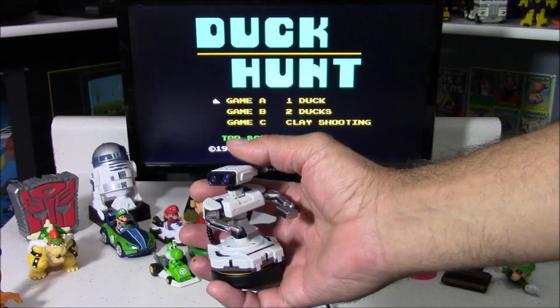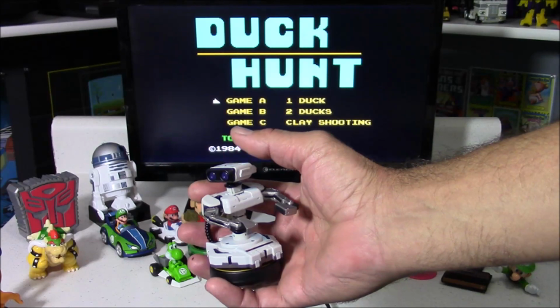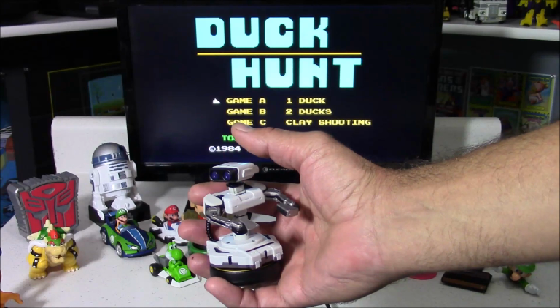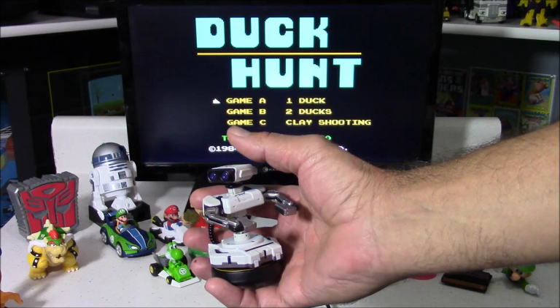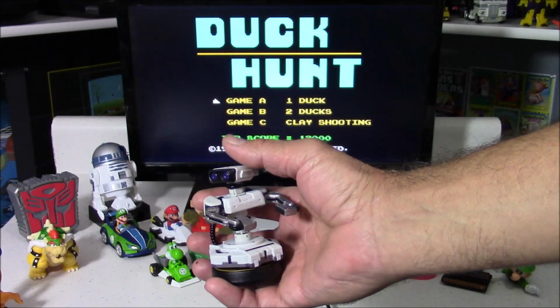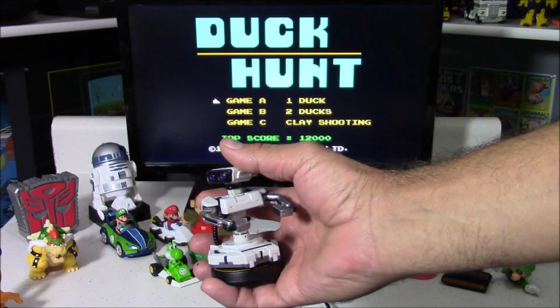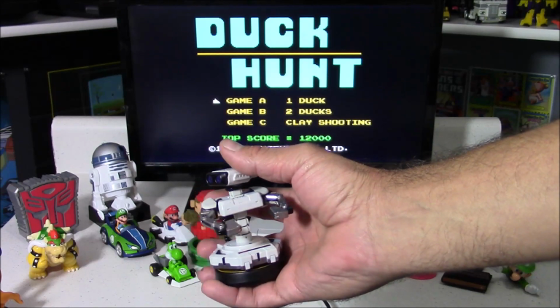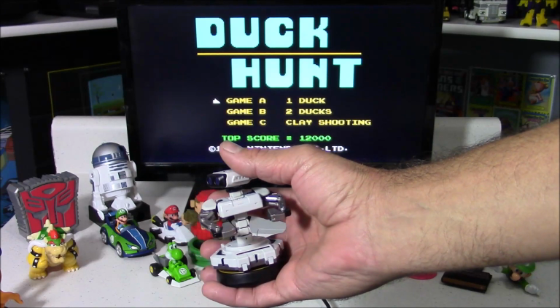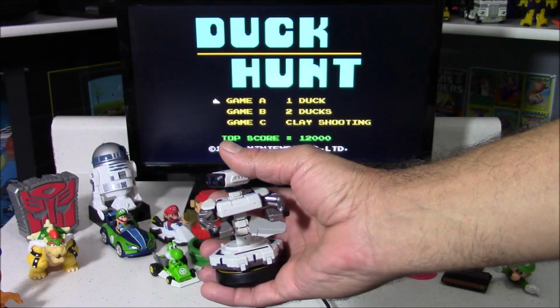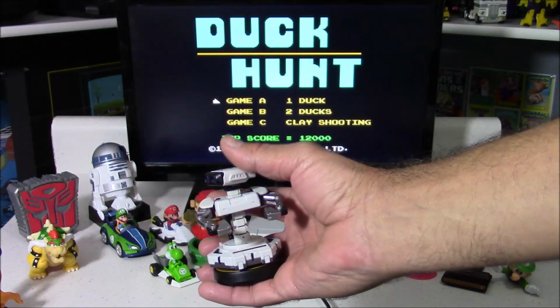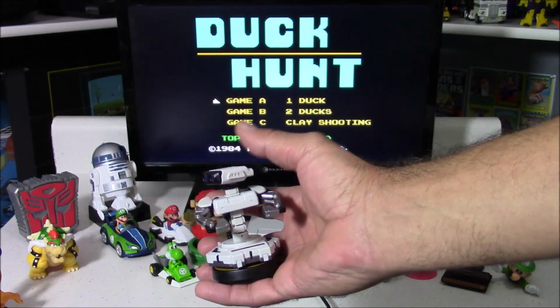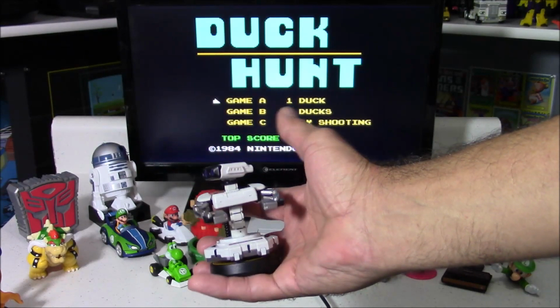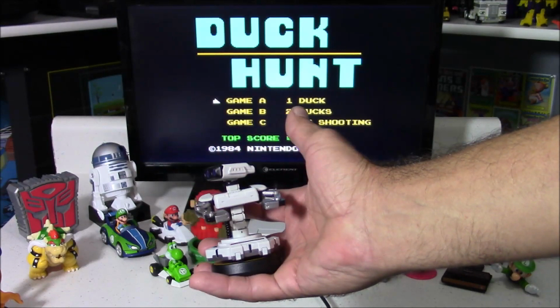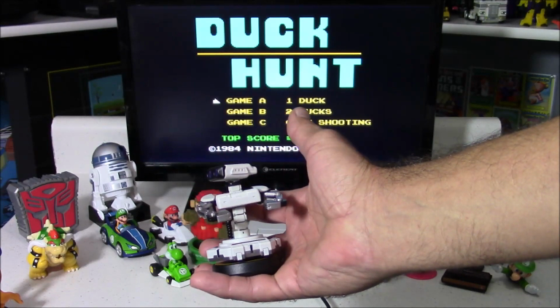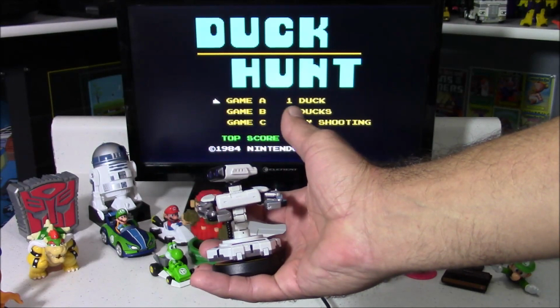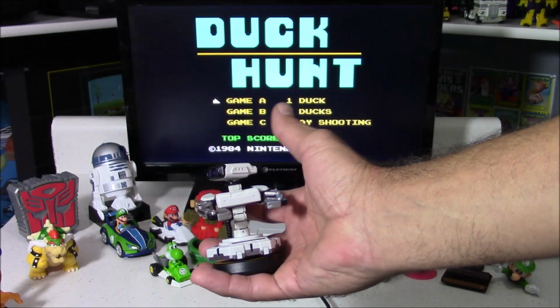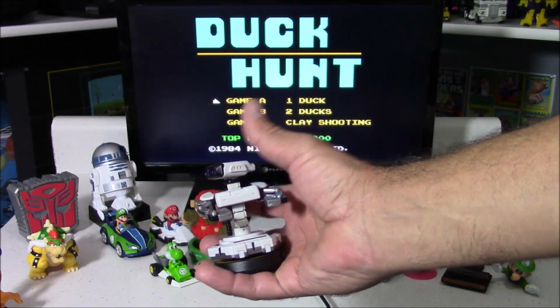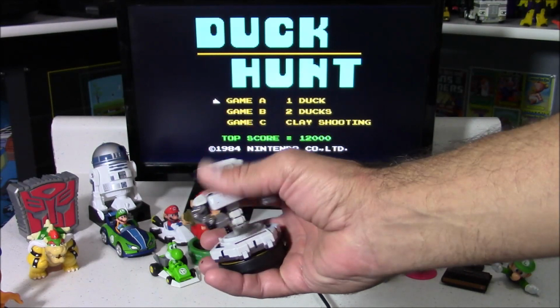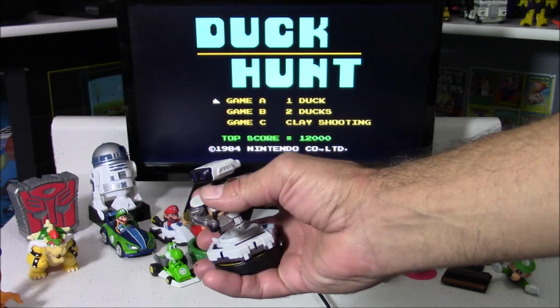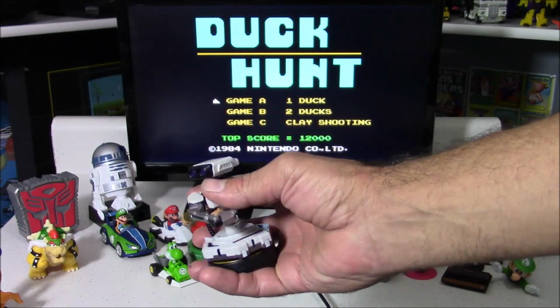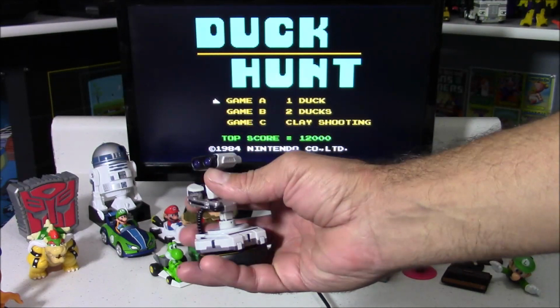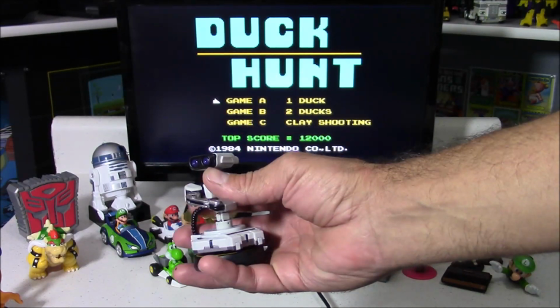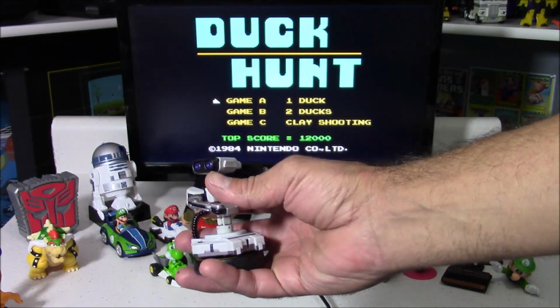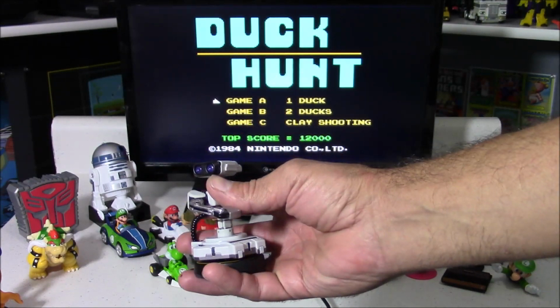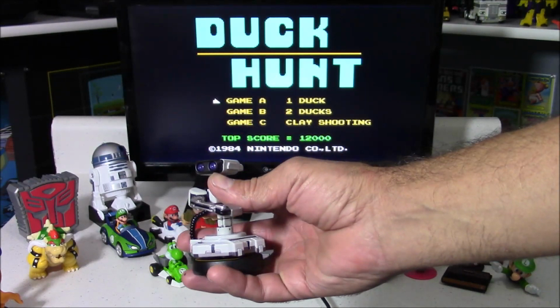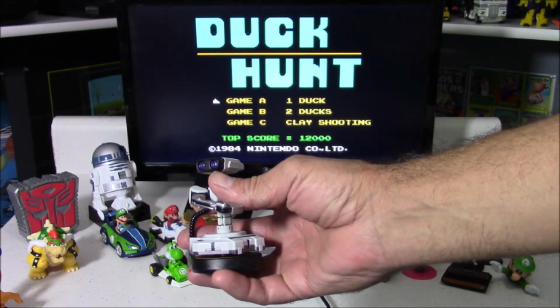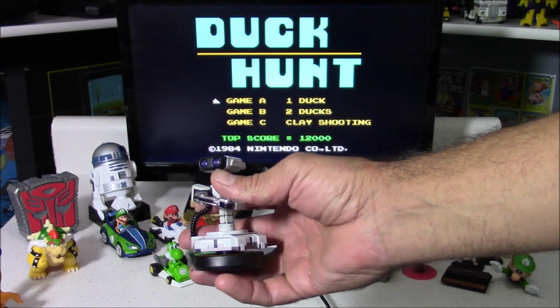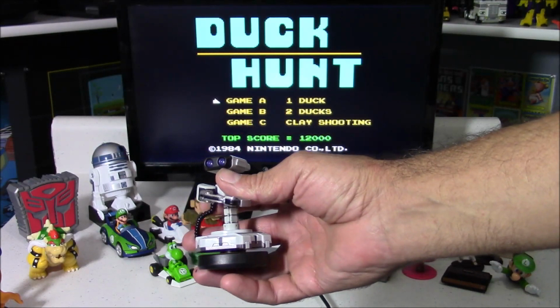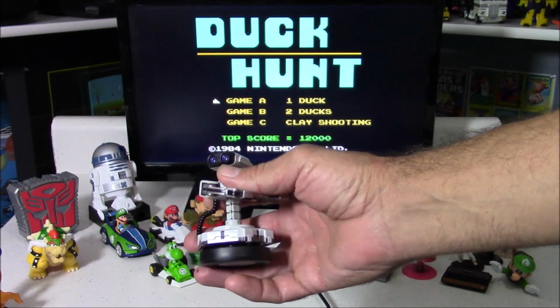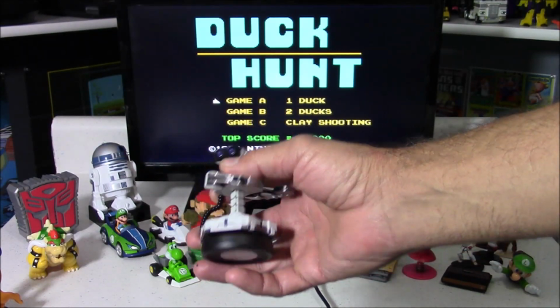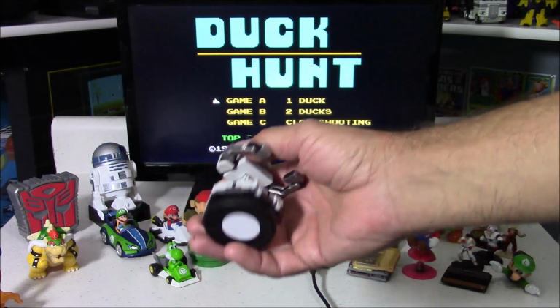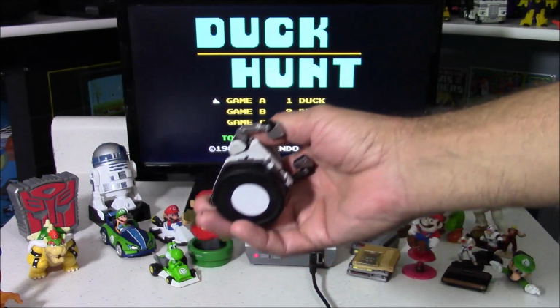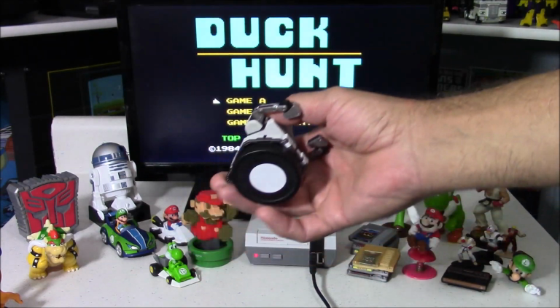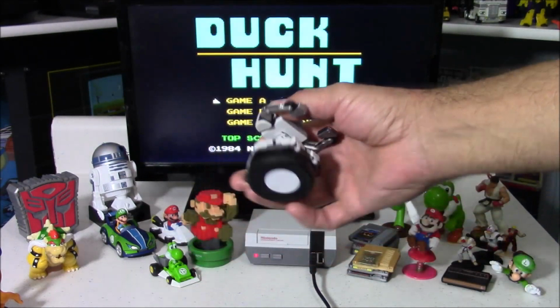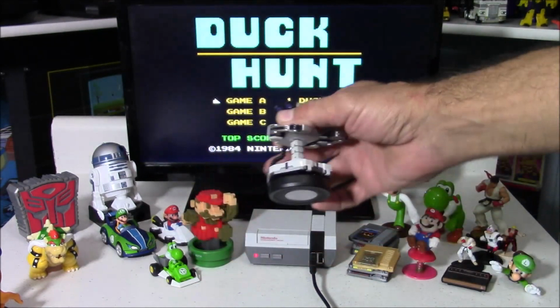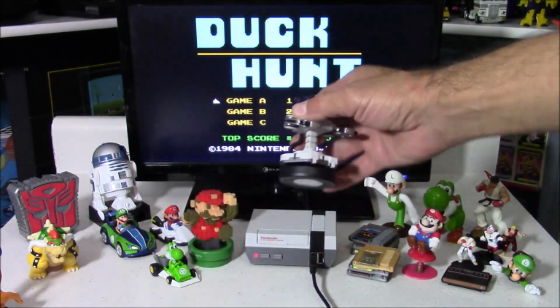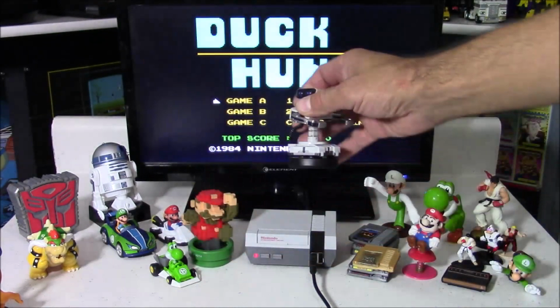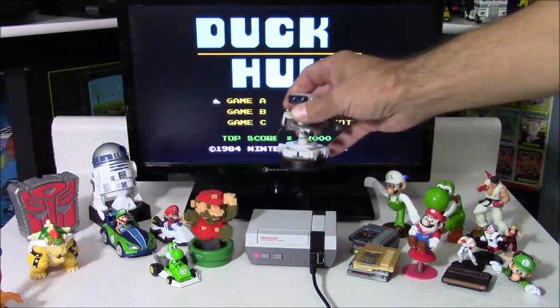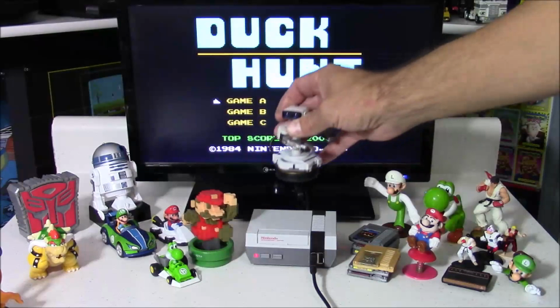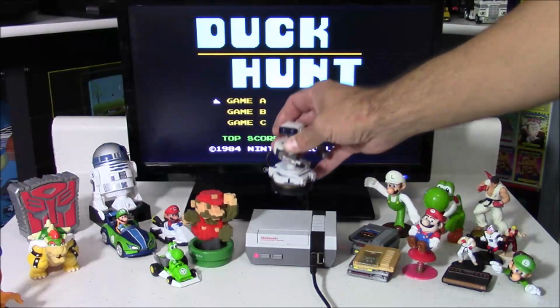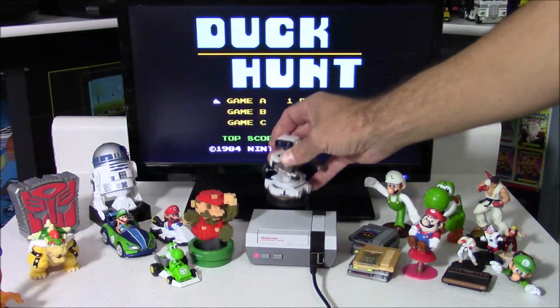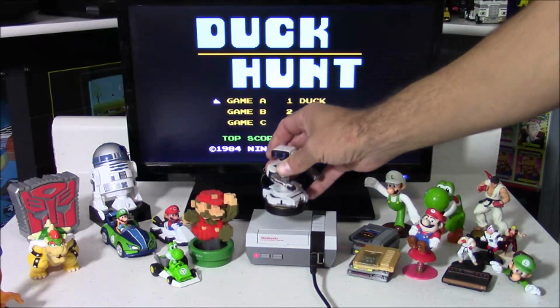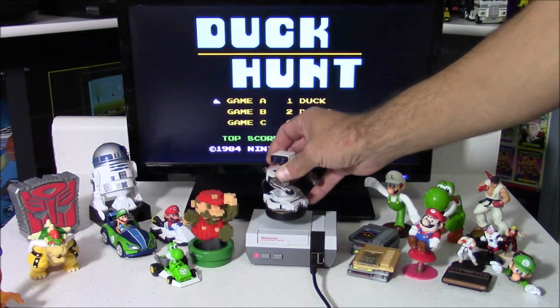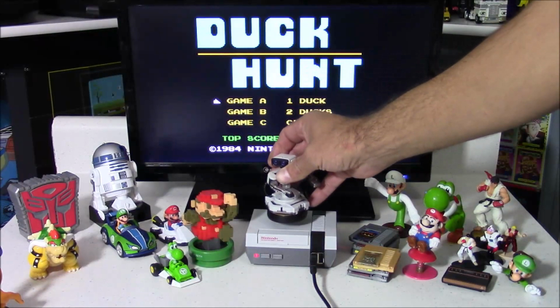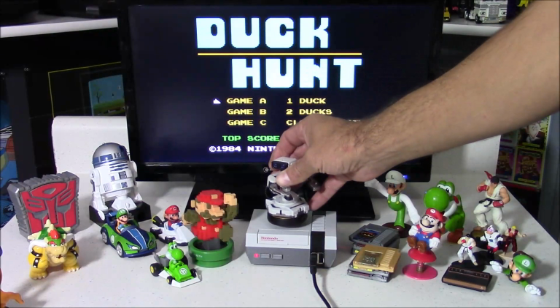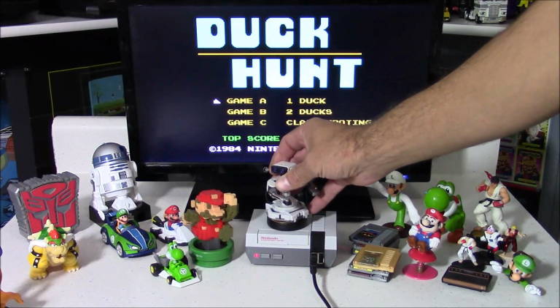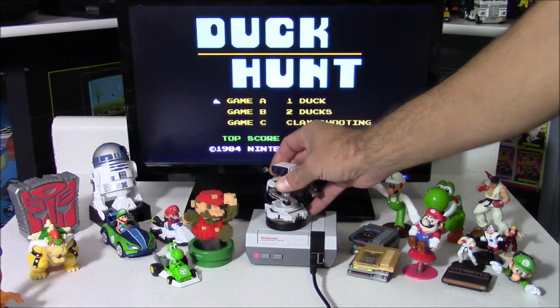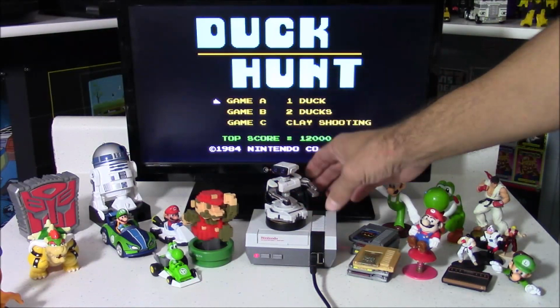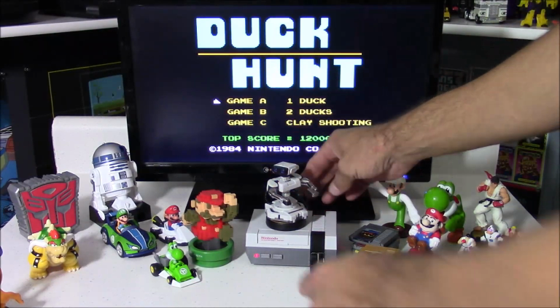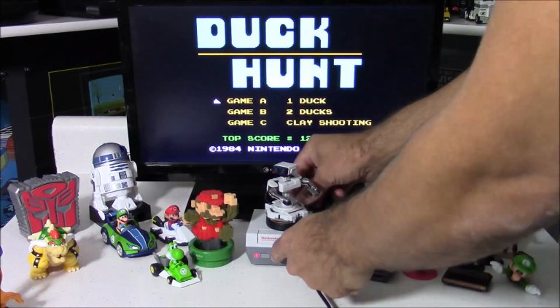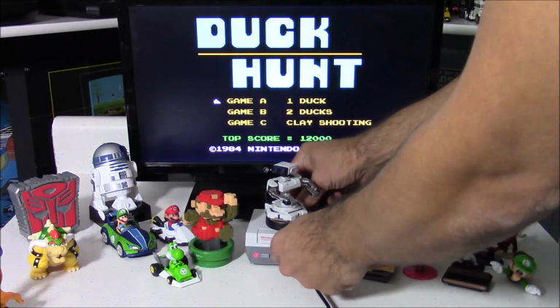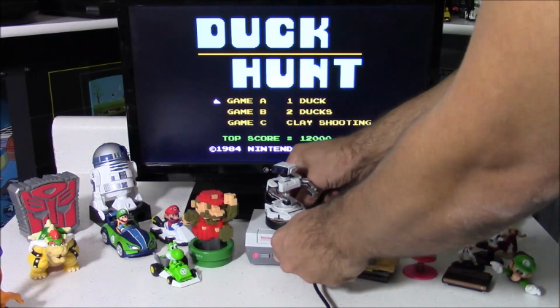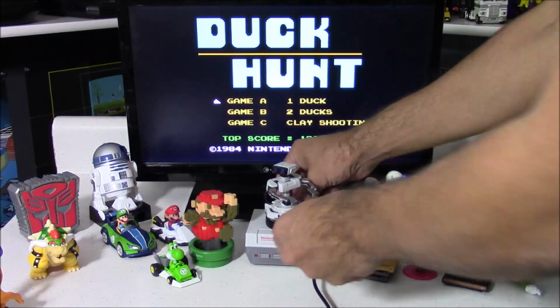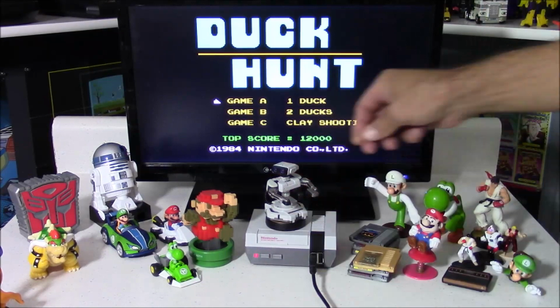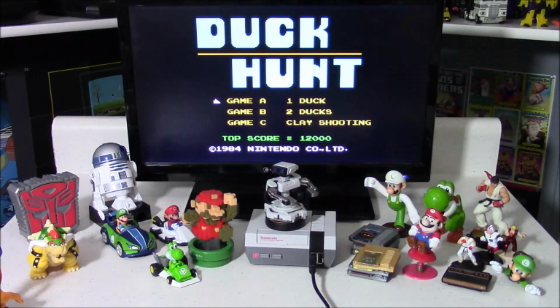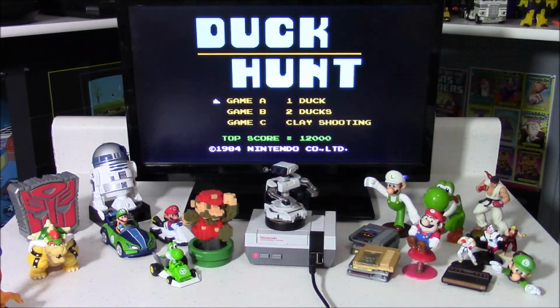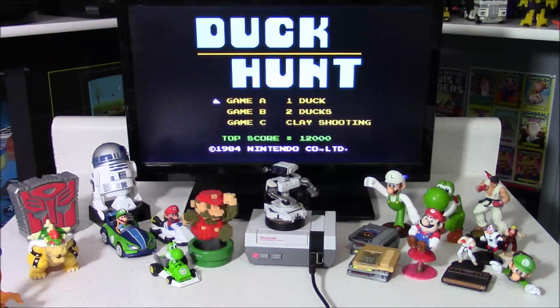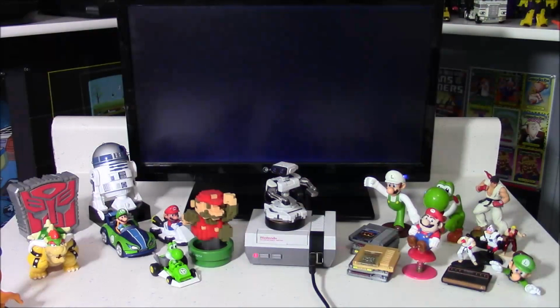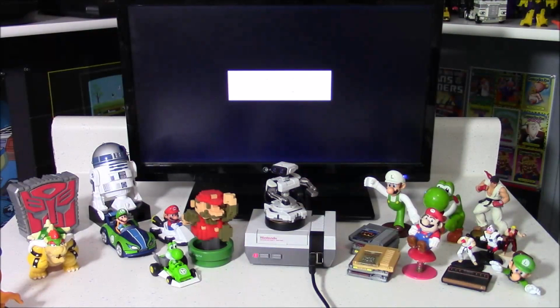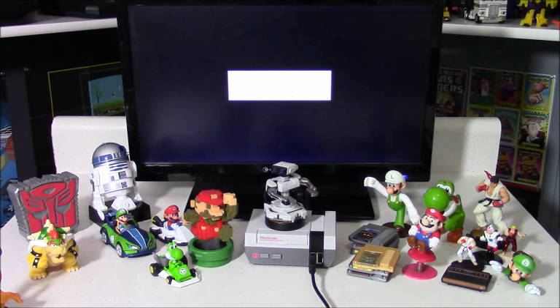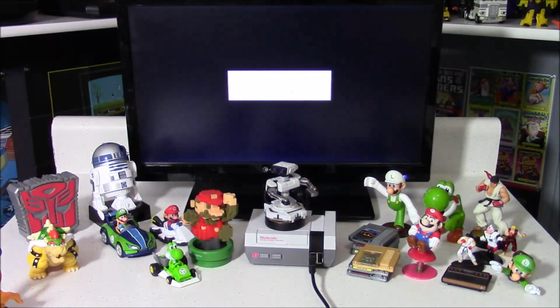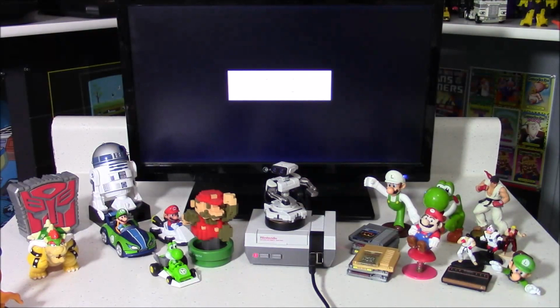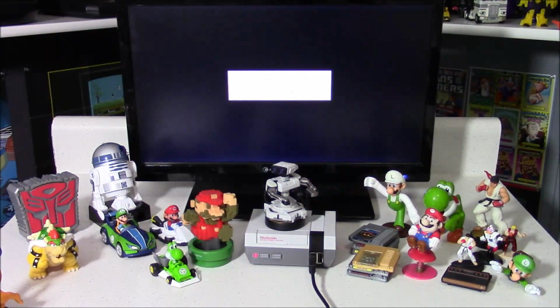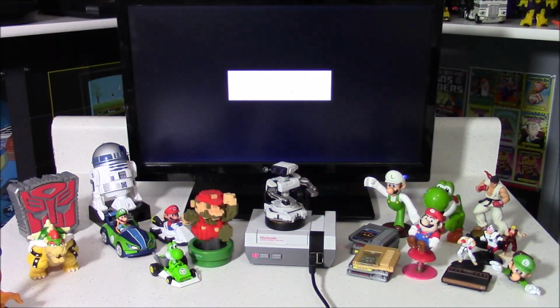Hello everyone, this is A-Bit Flashback, and today I wanted to show you a mod I just got done with: the Amiibo Nest Pi.